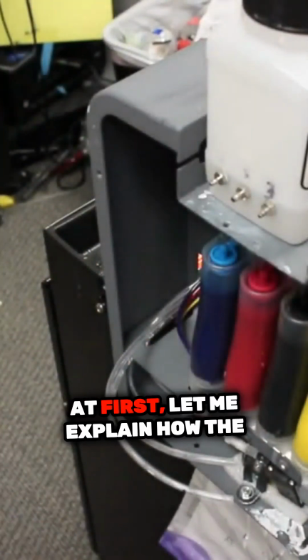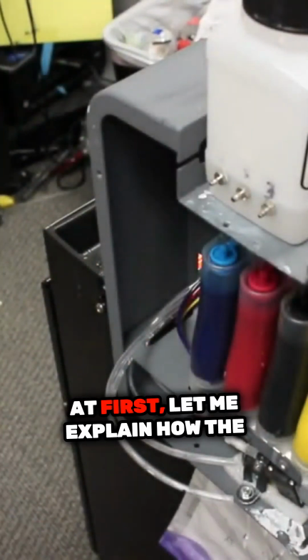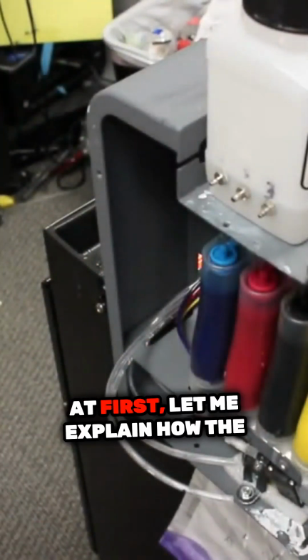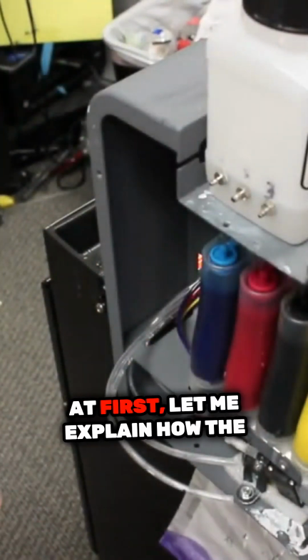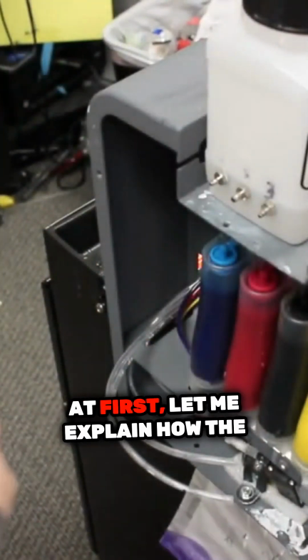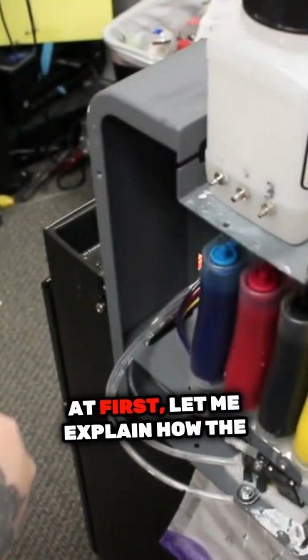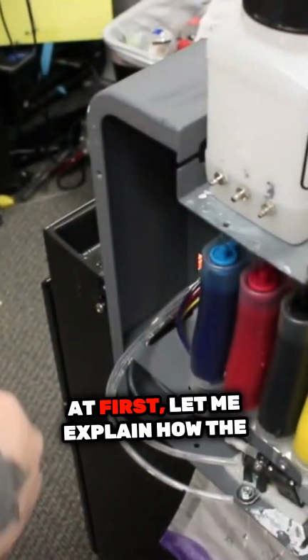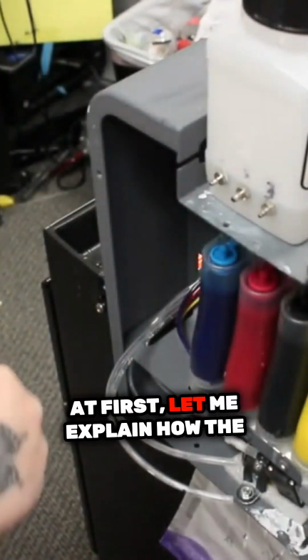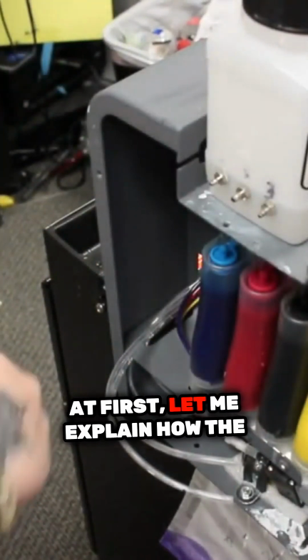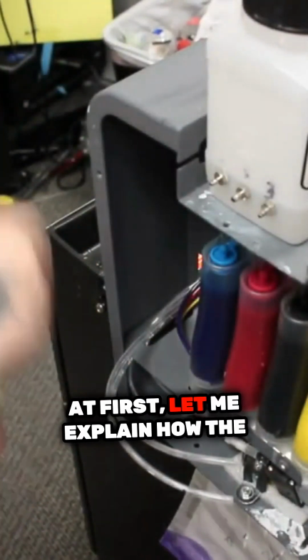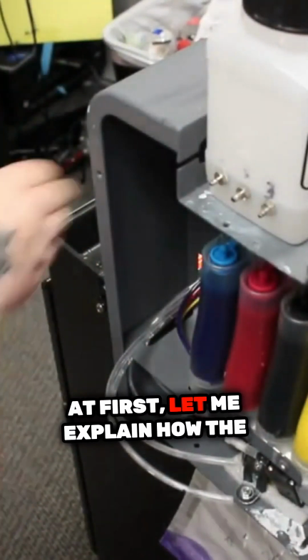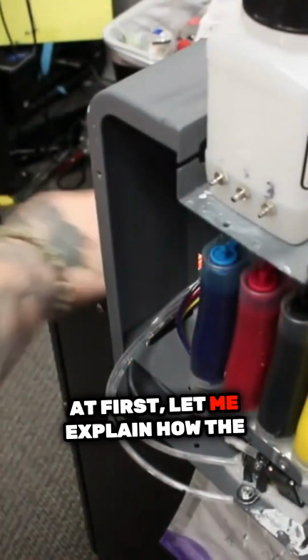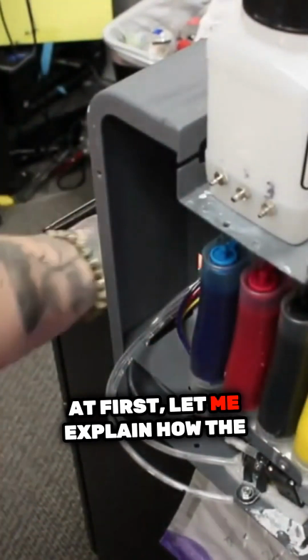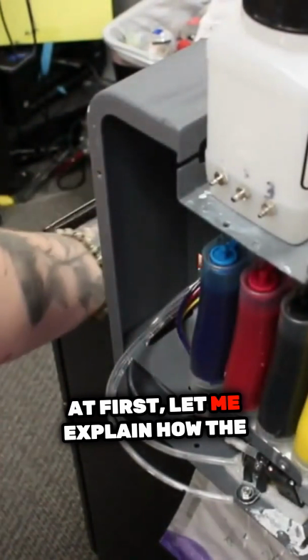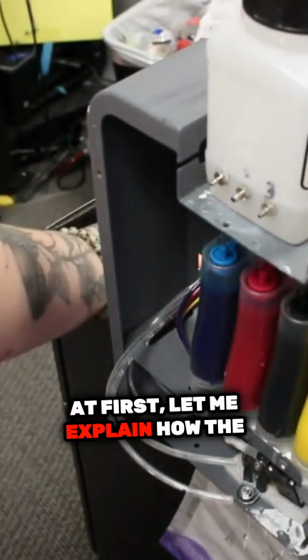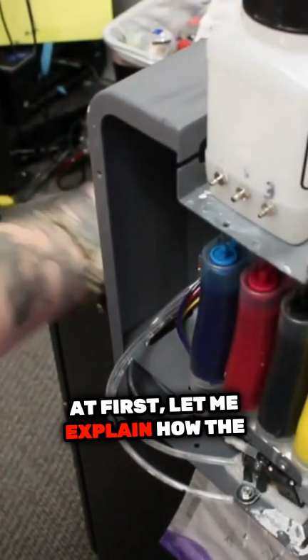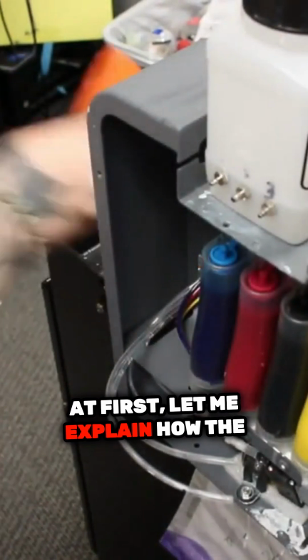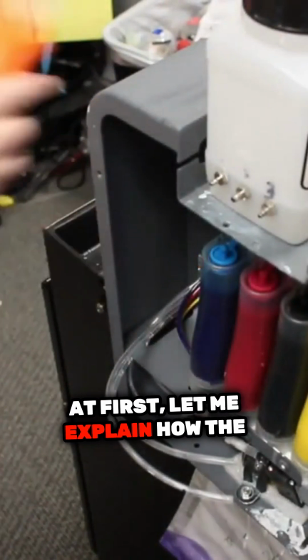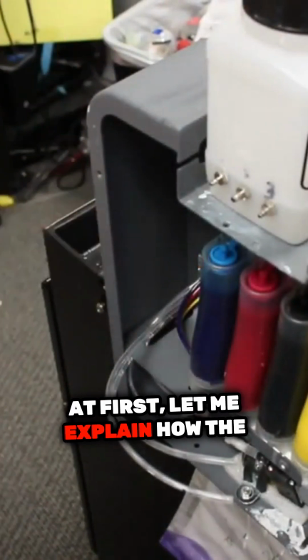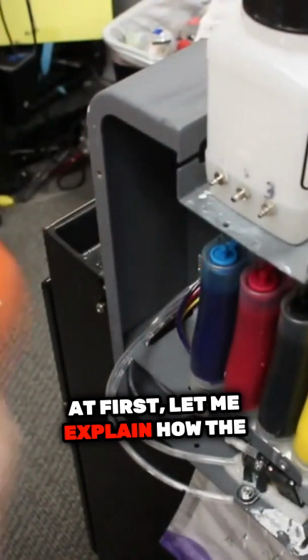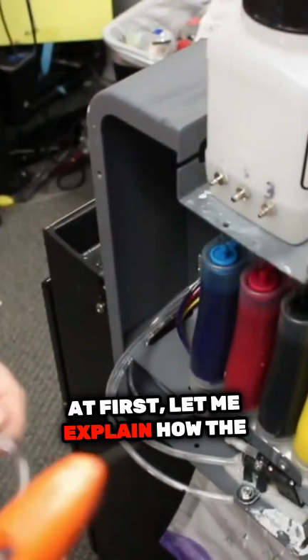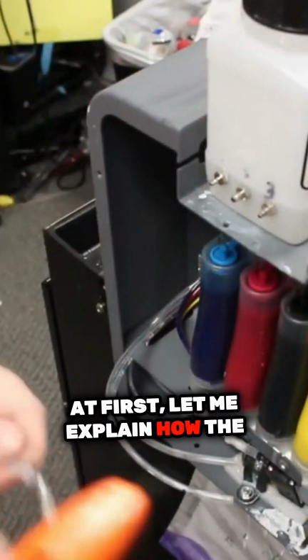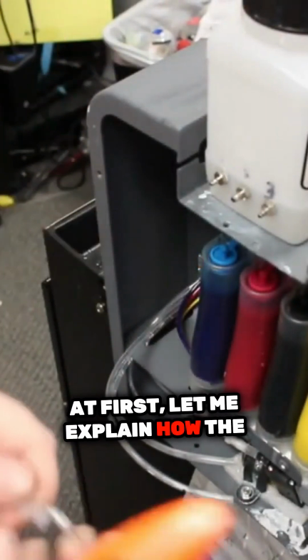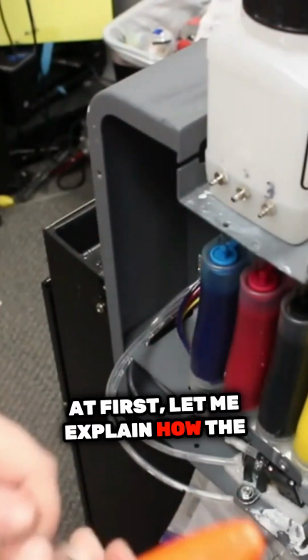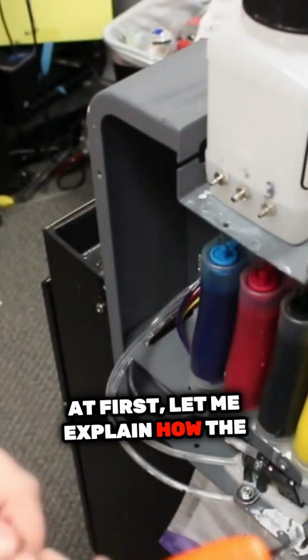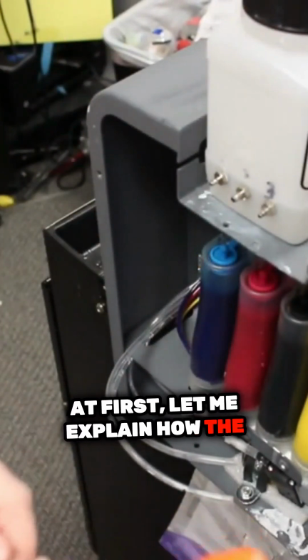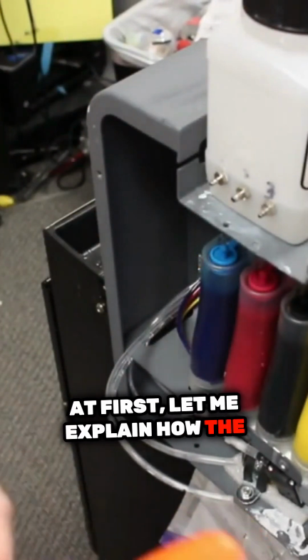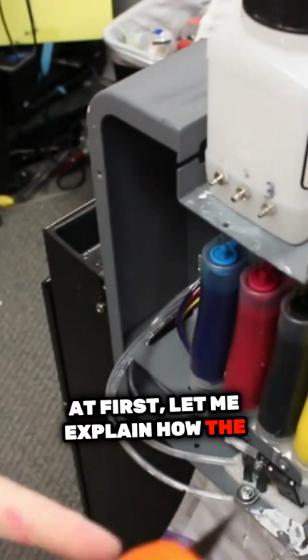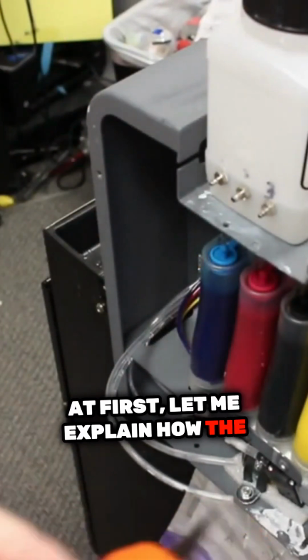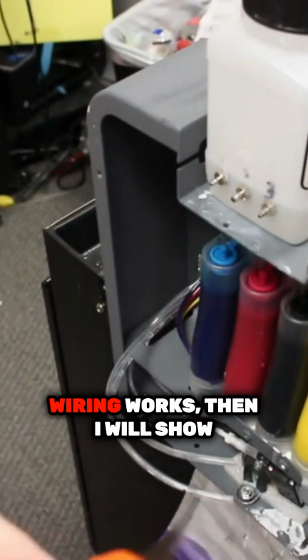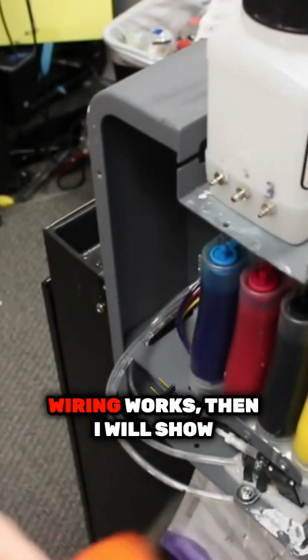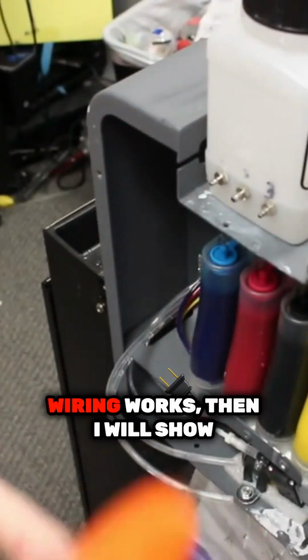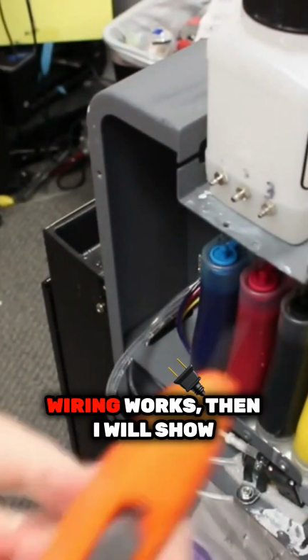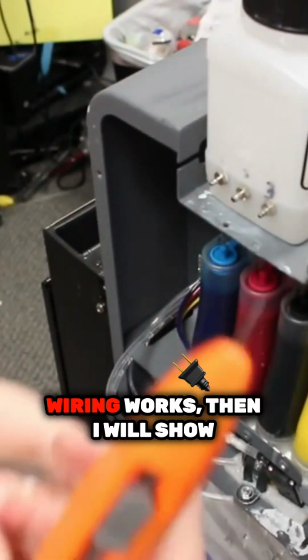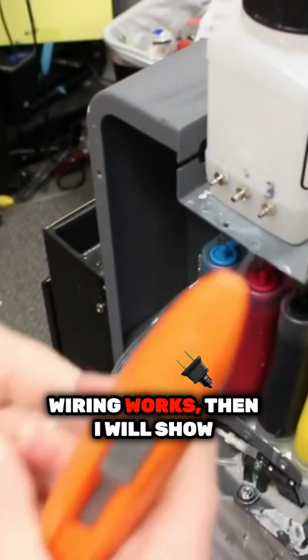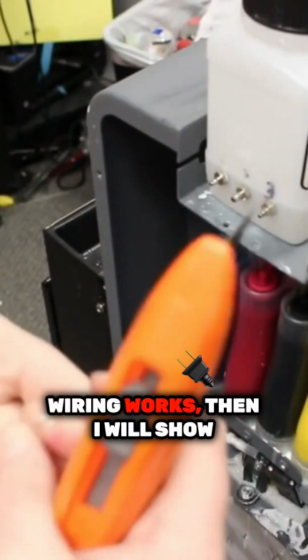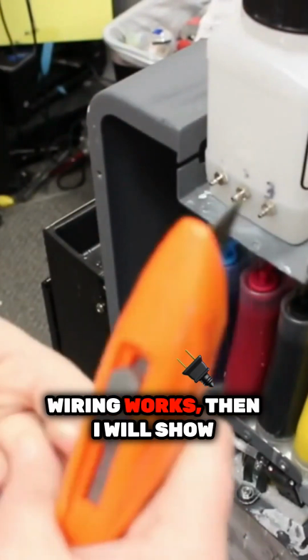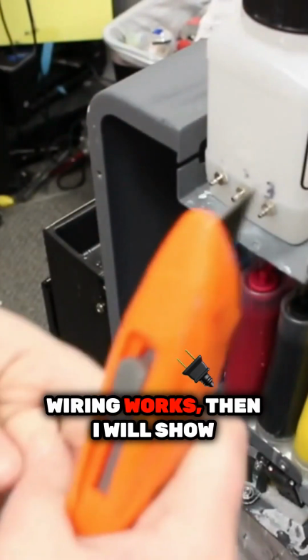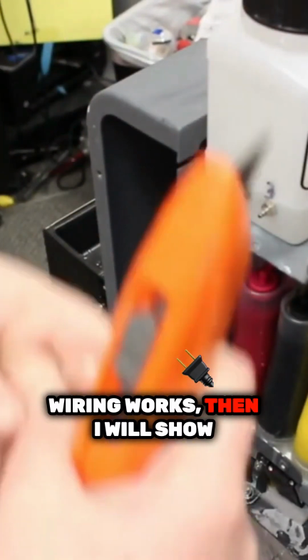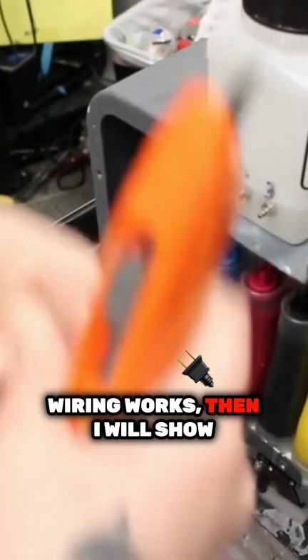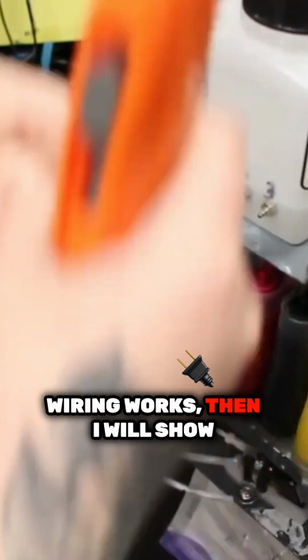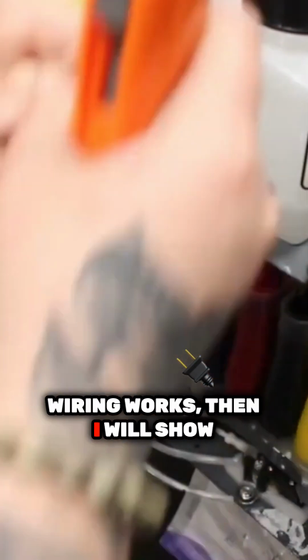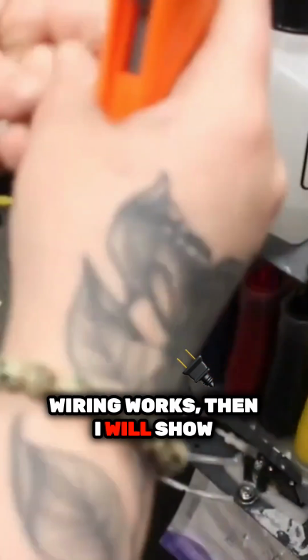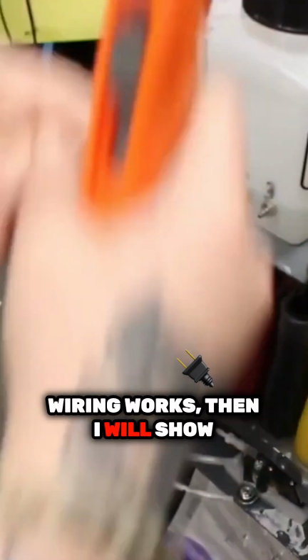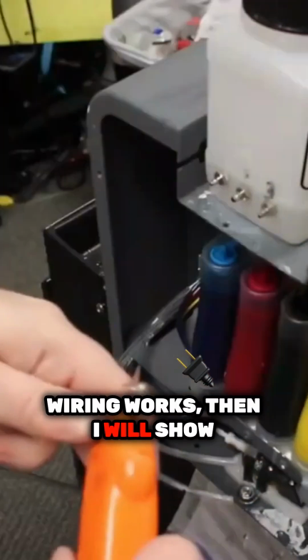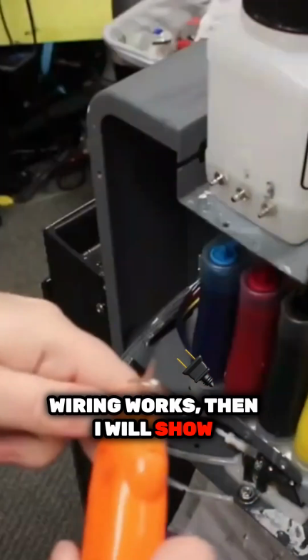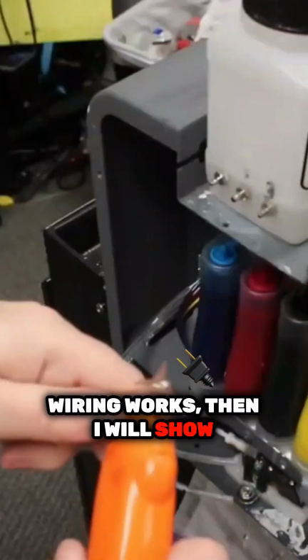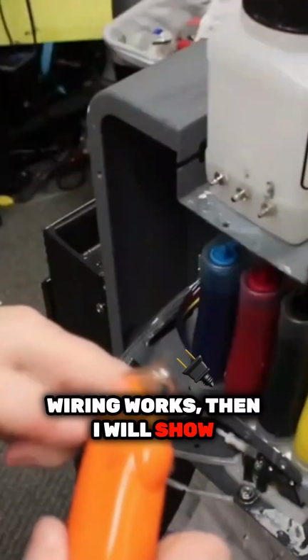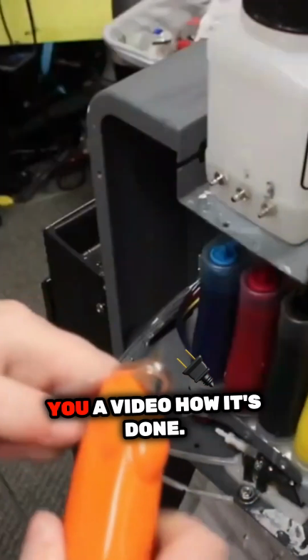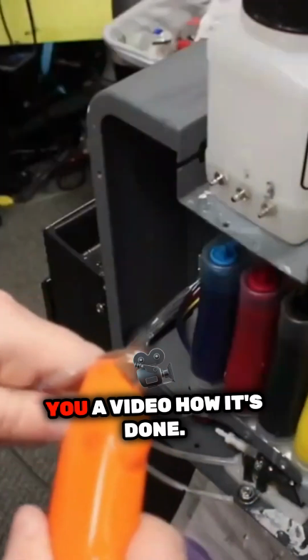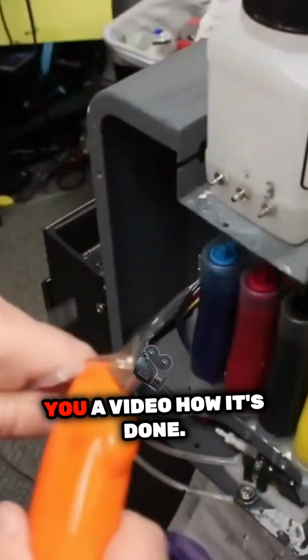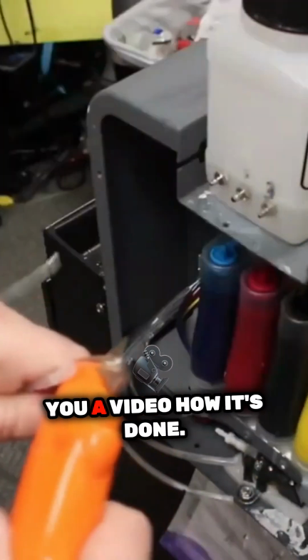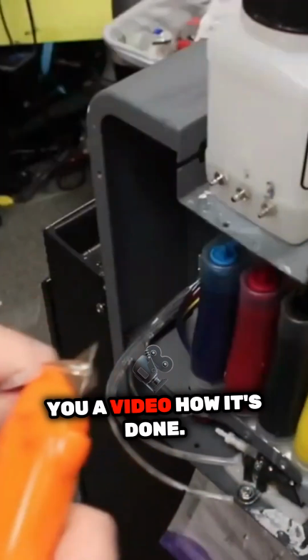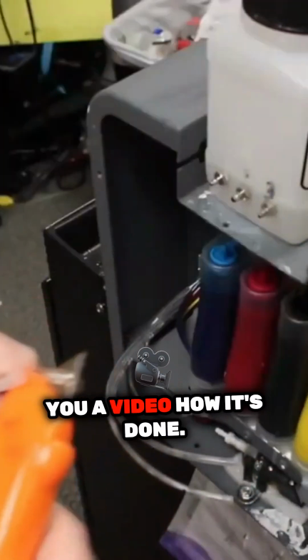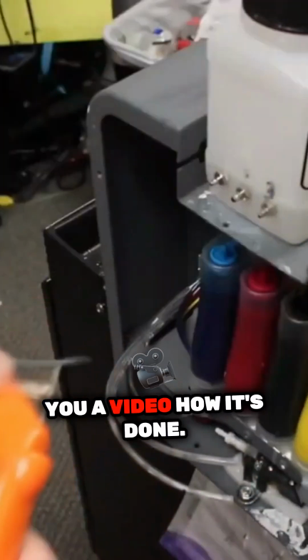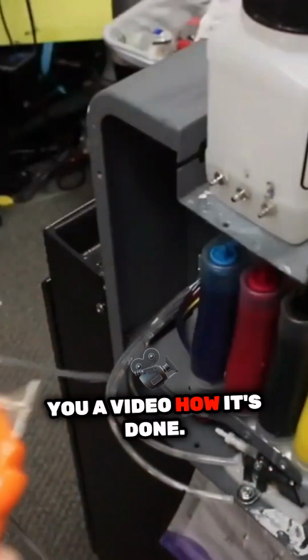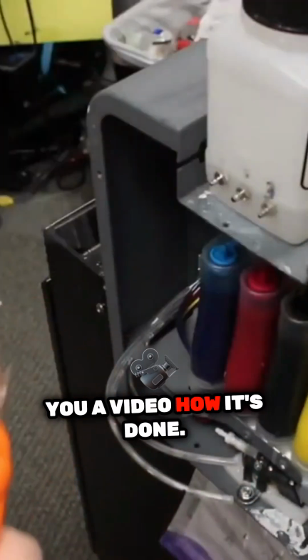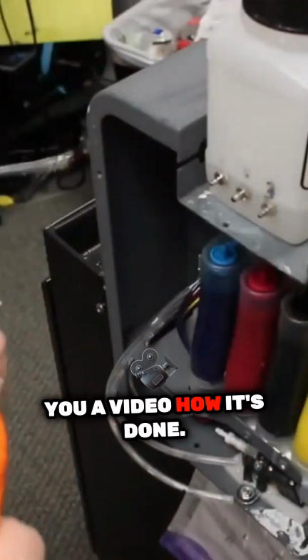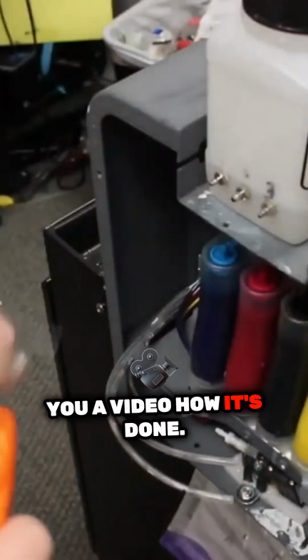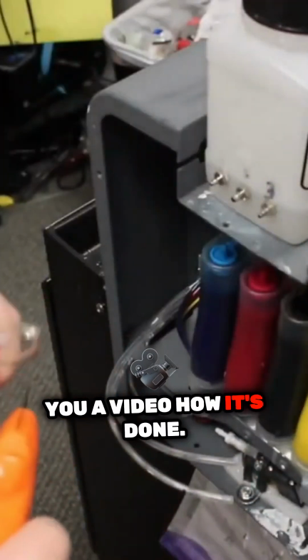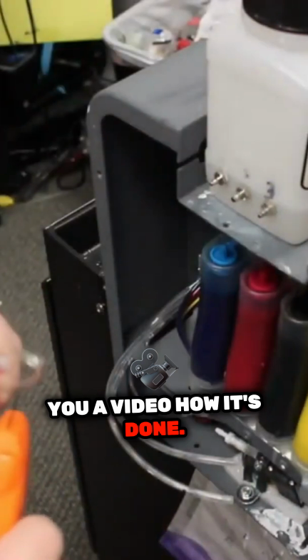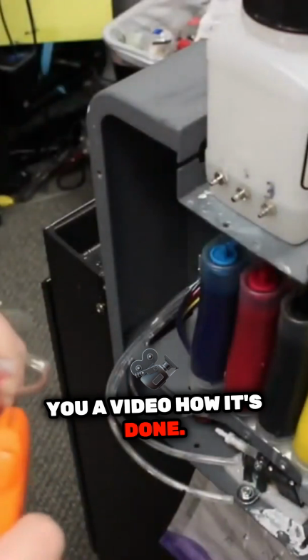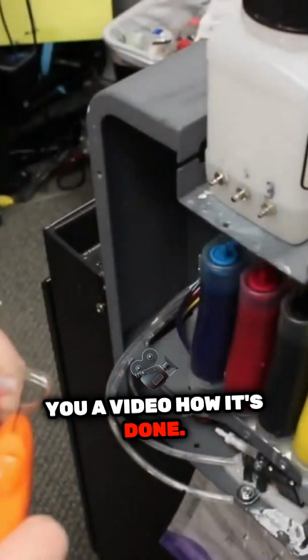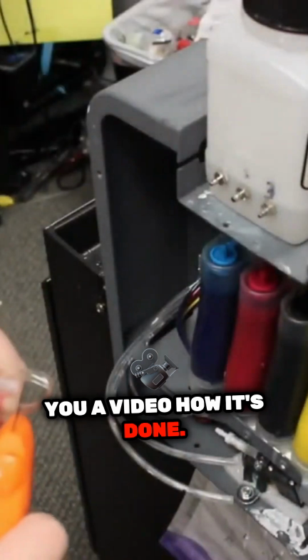First, let me explain how the wiring works, then I will show you a video of how it's done.